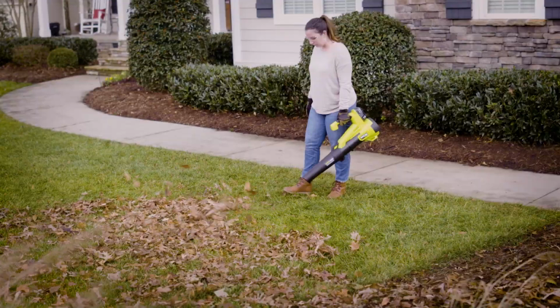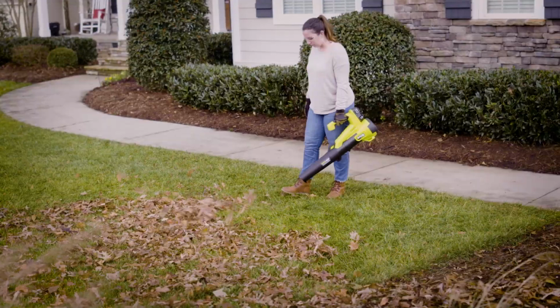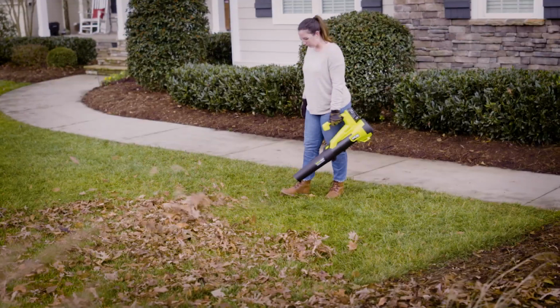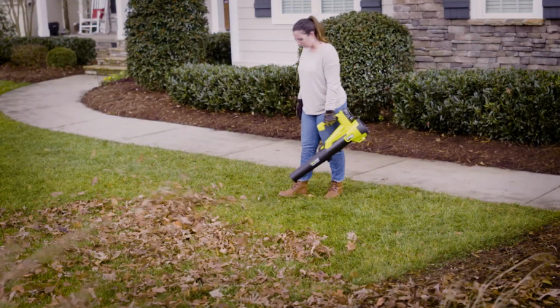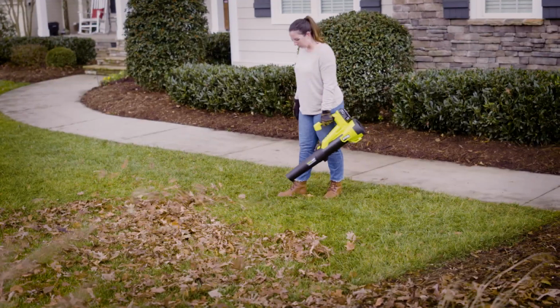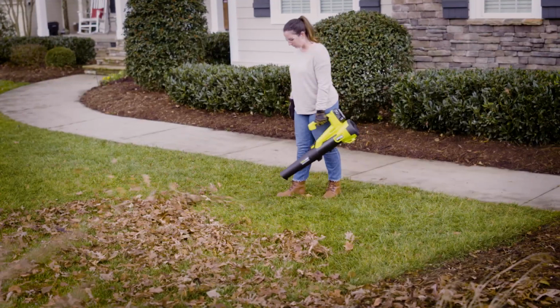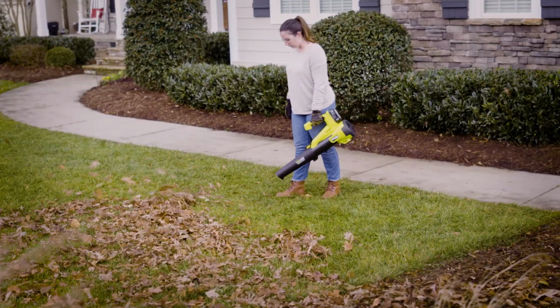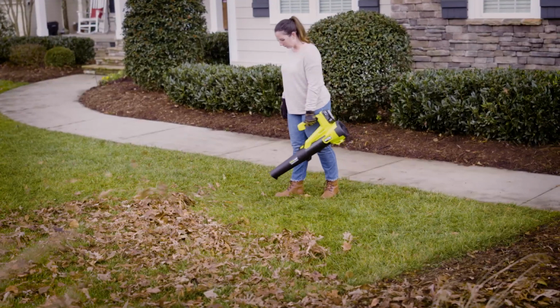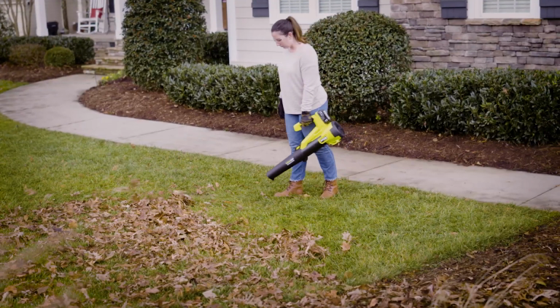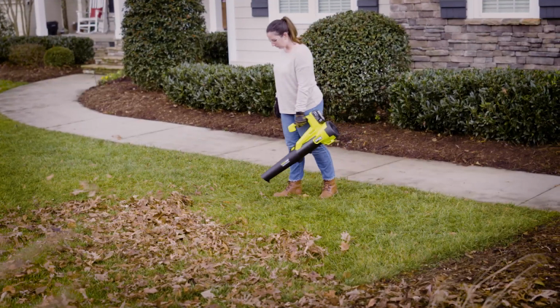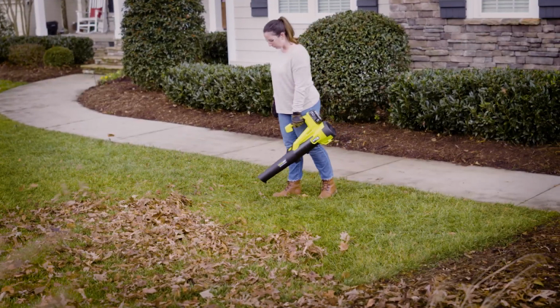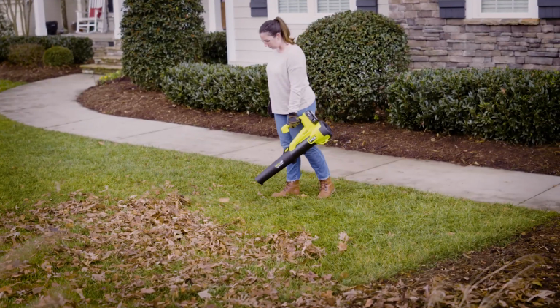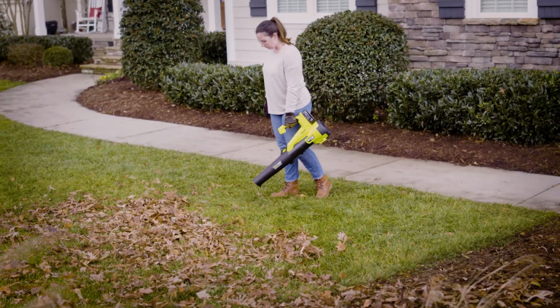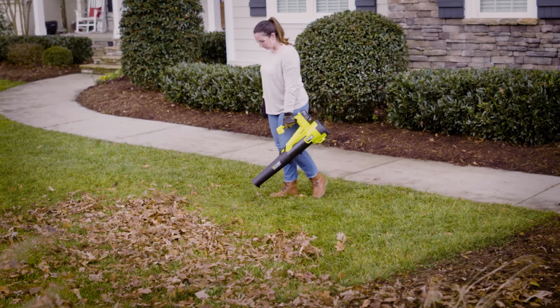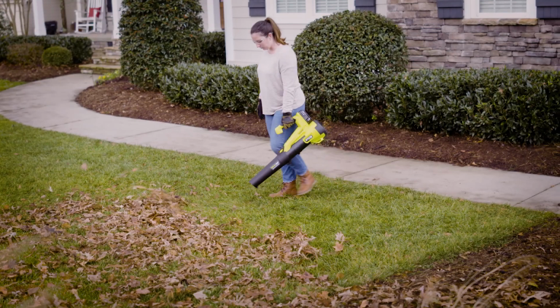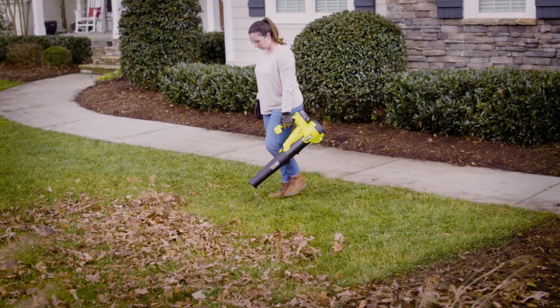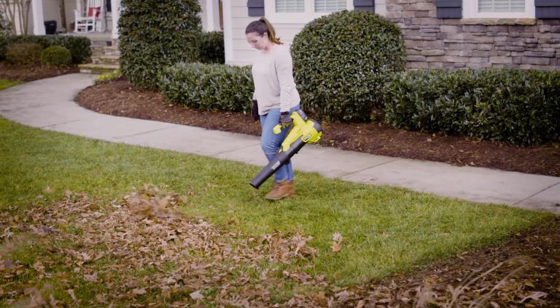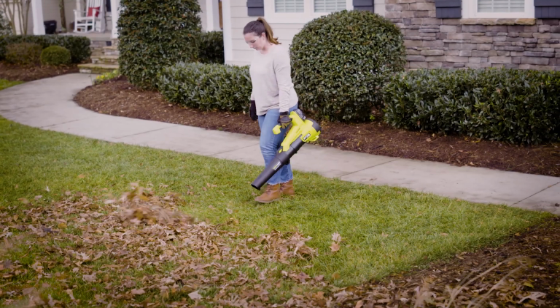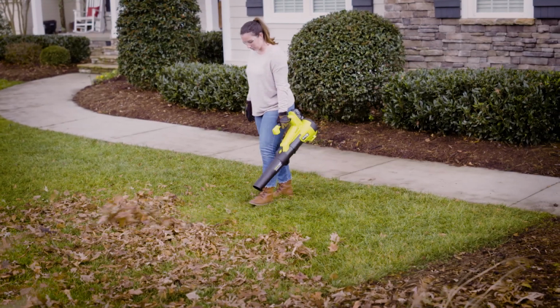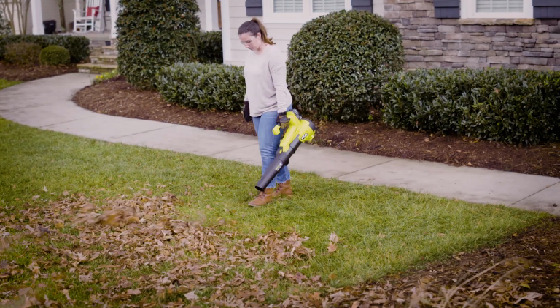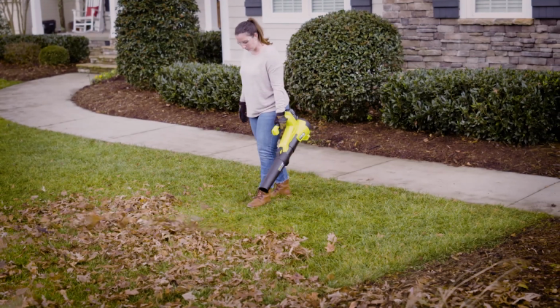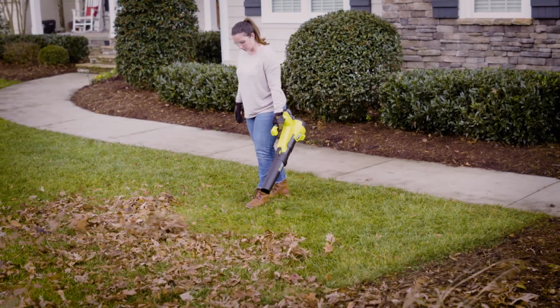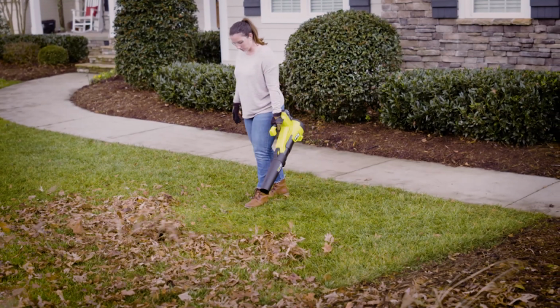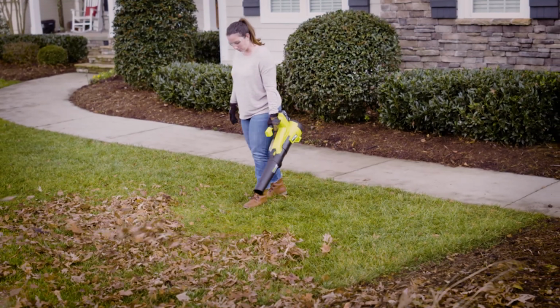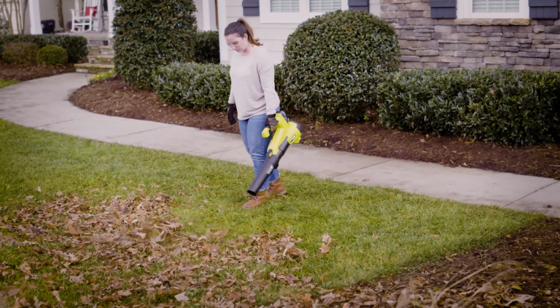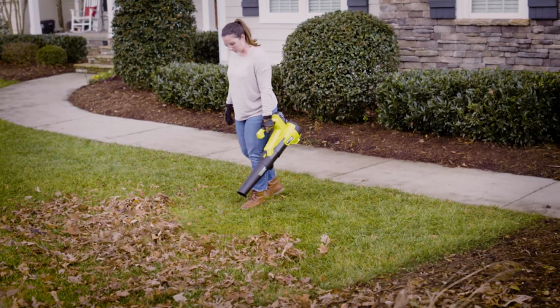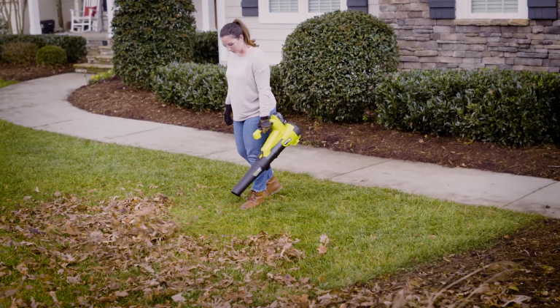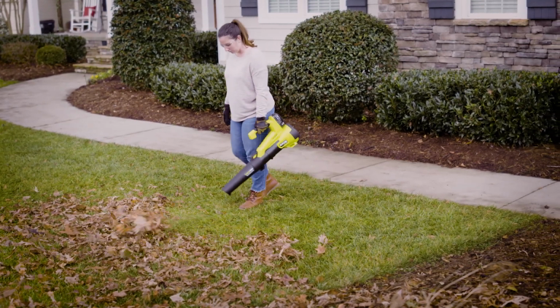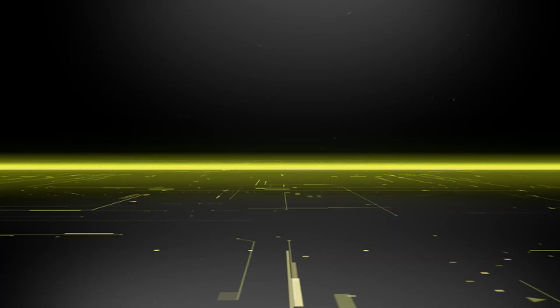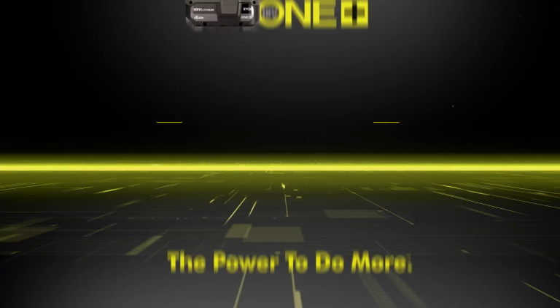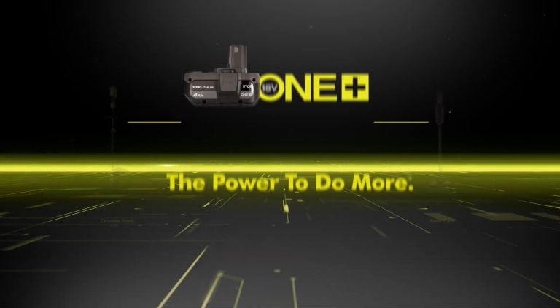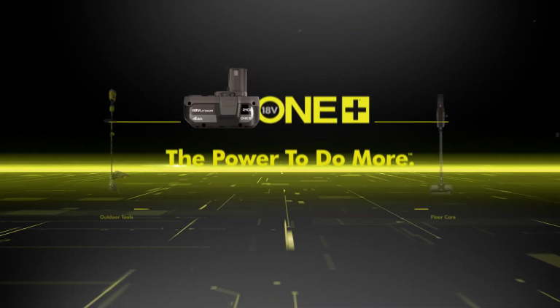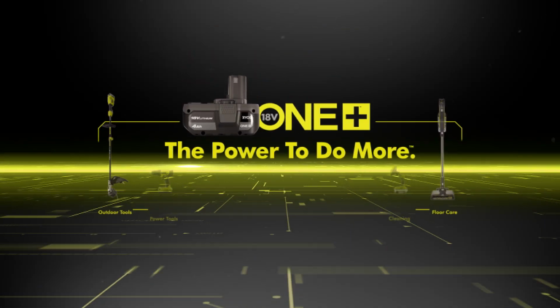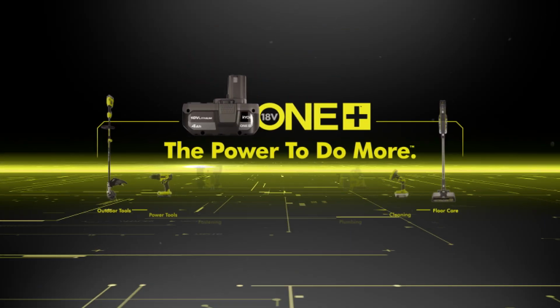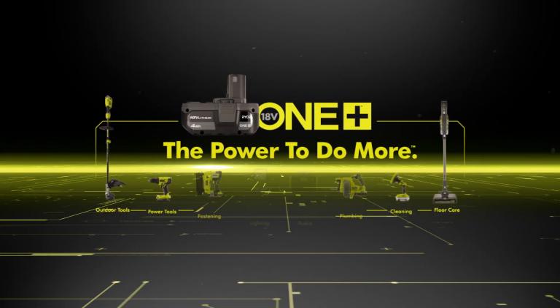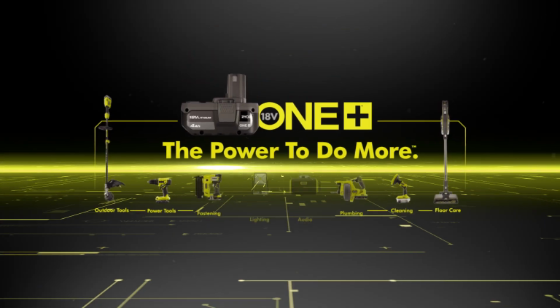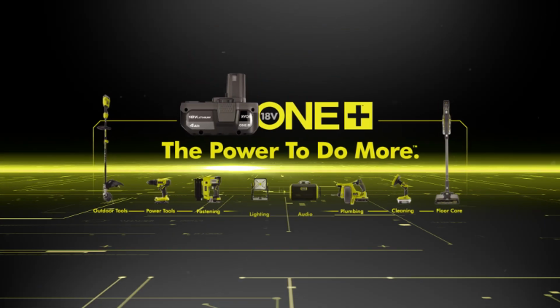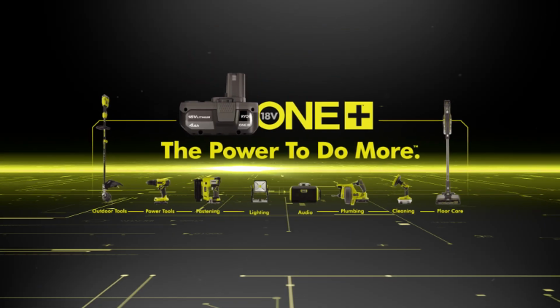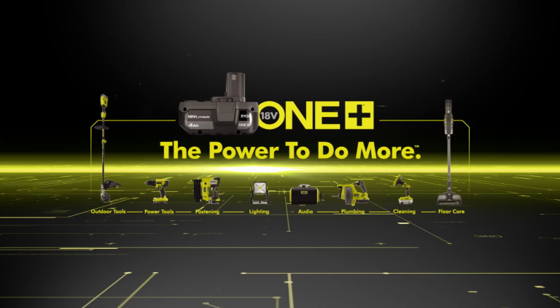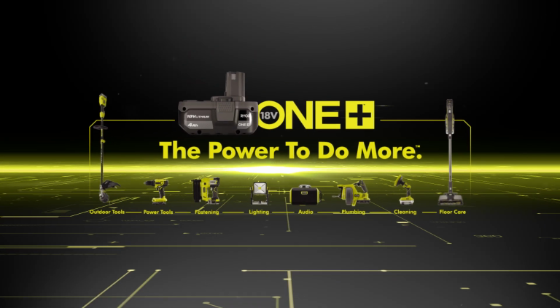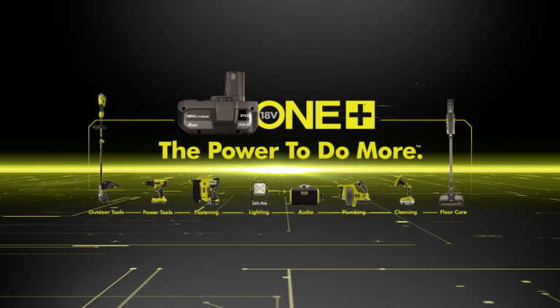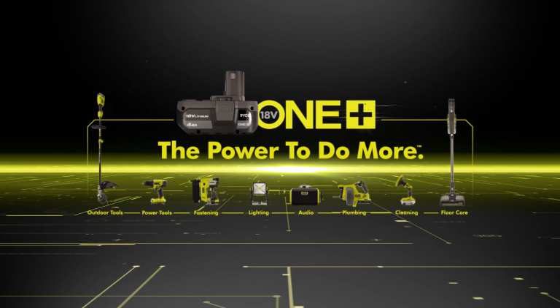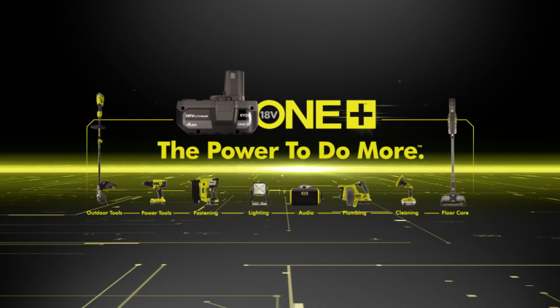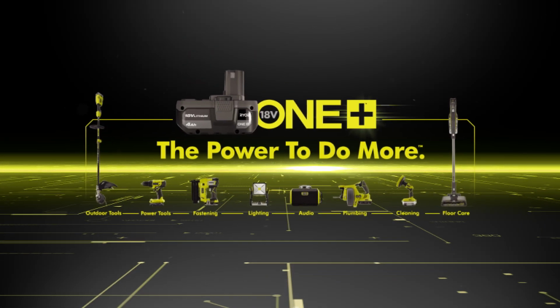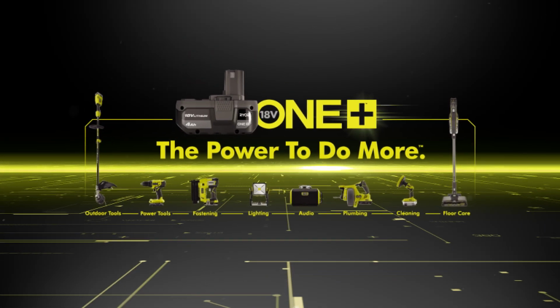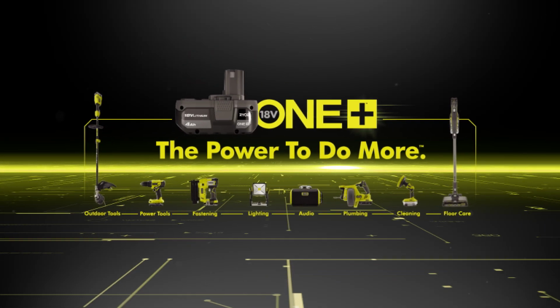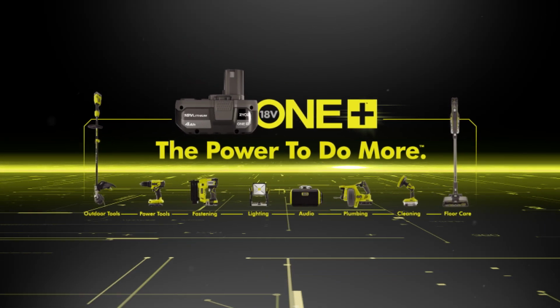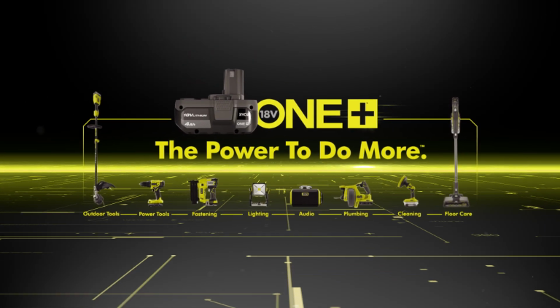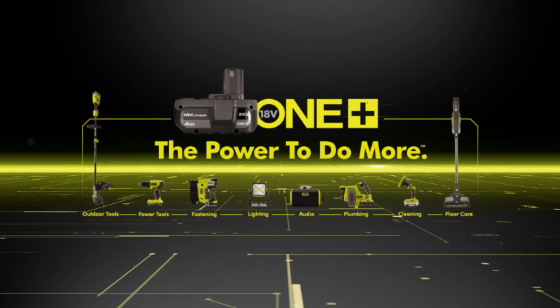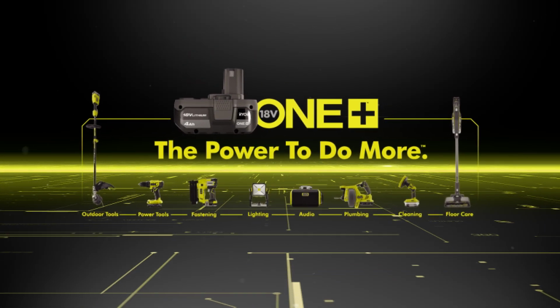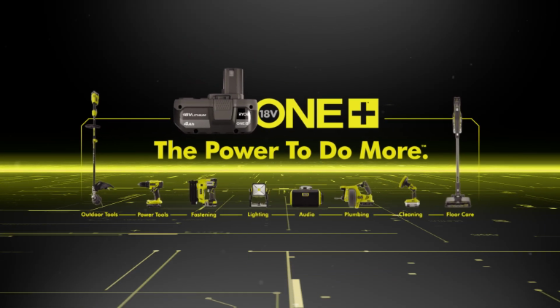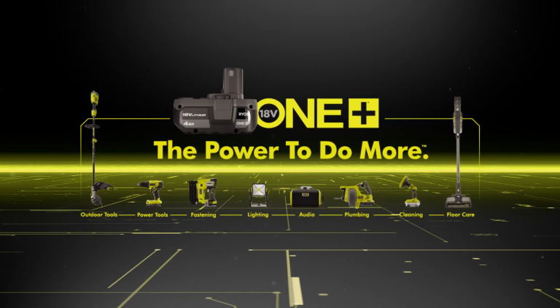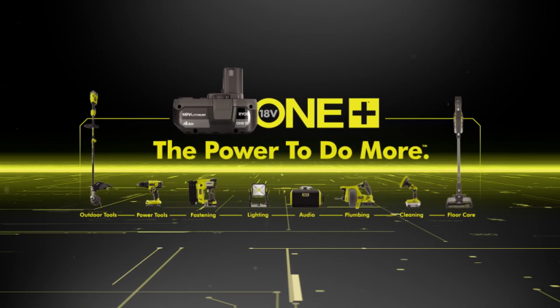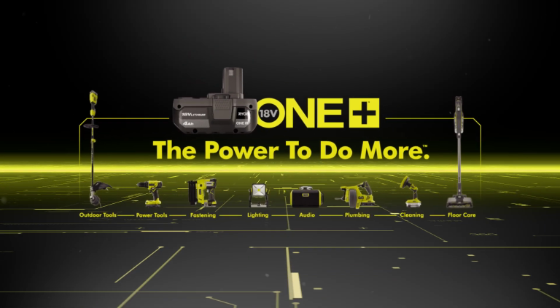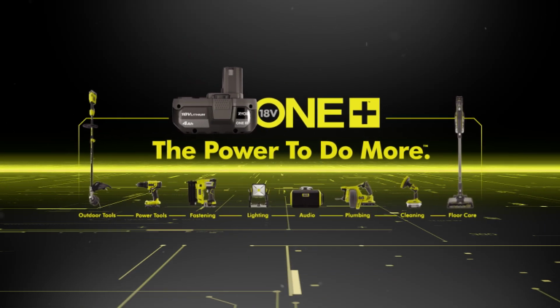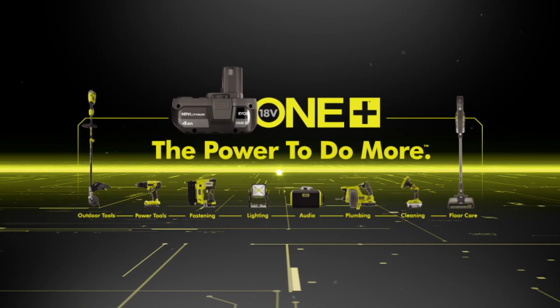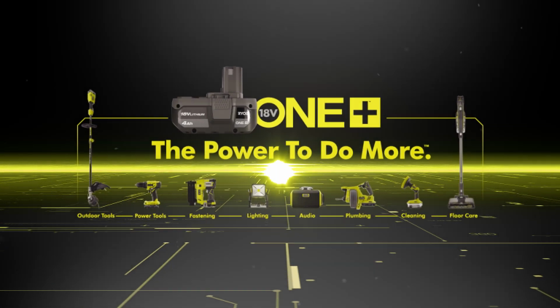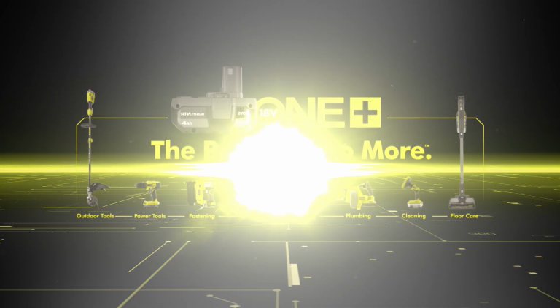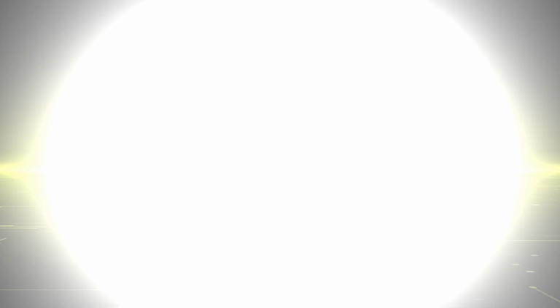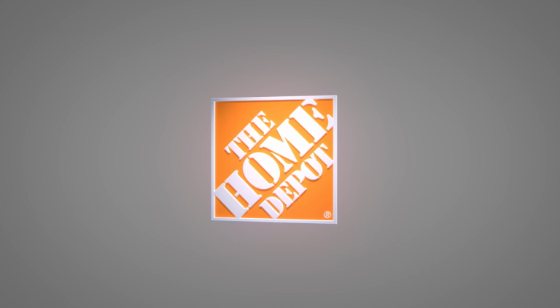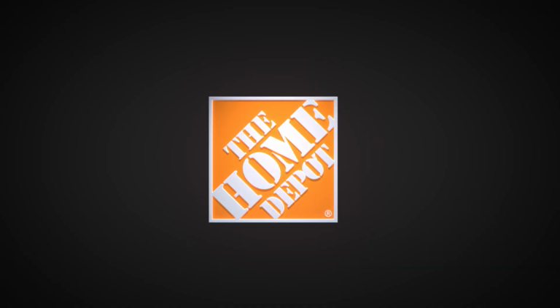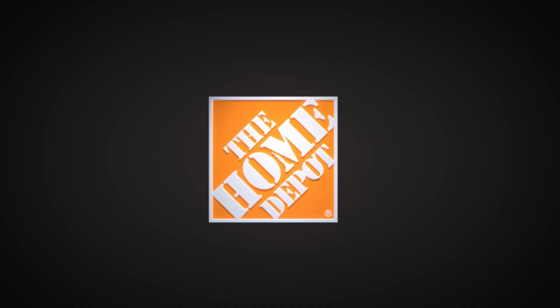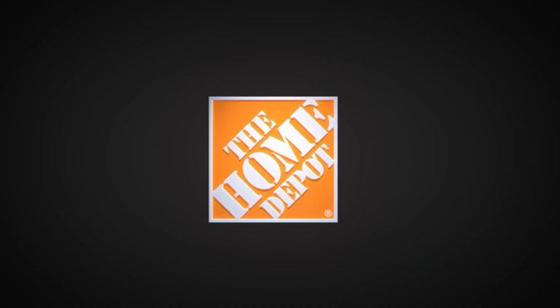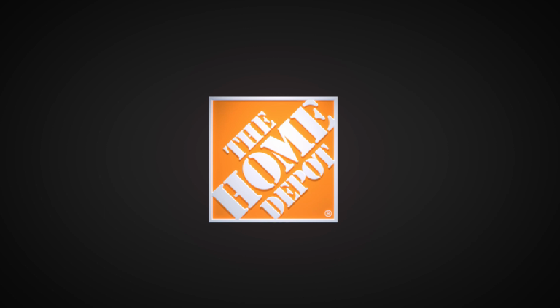The Ryobi One Plus HP Jet Fan Blower. Part of the One Plus system. Exclusively at The Home Depot.